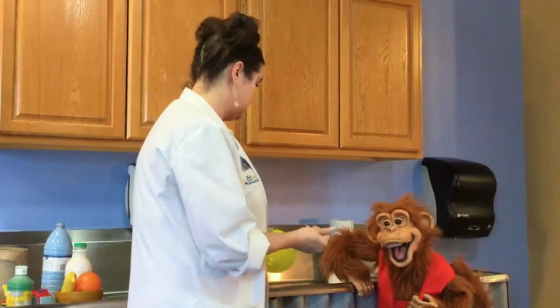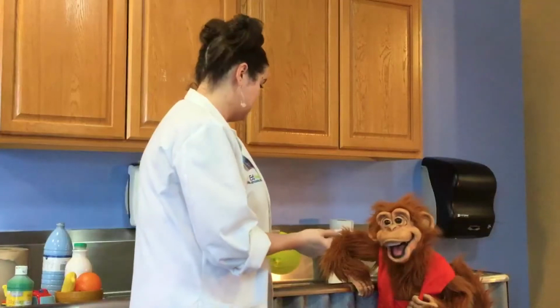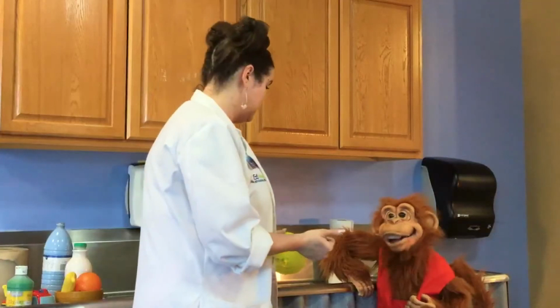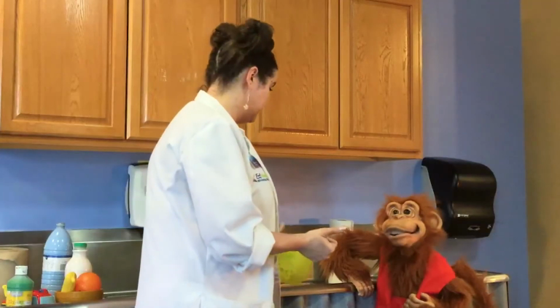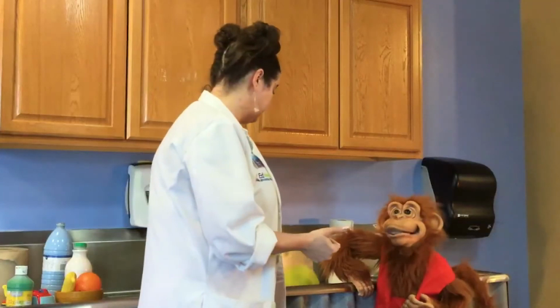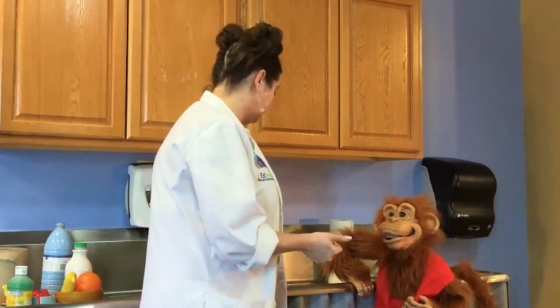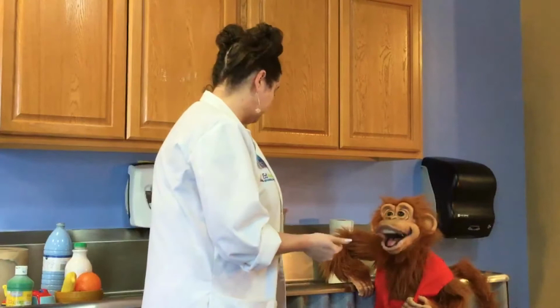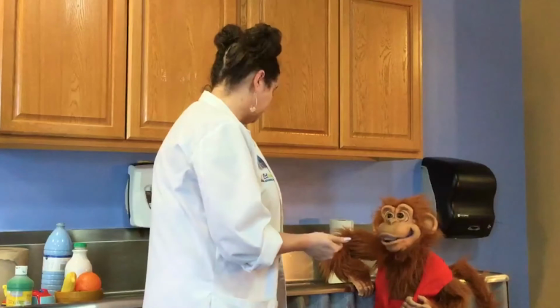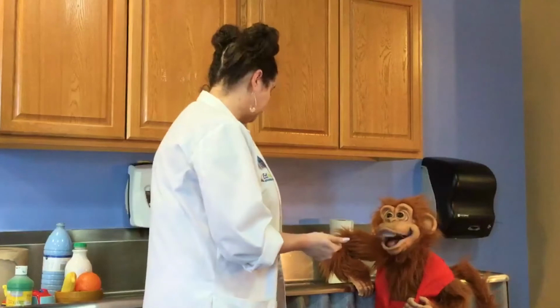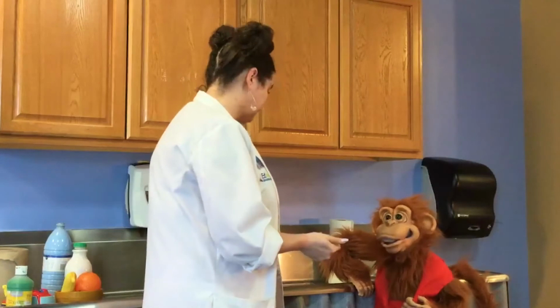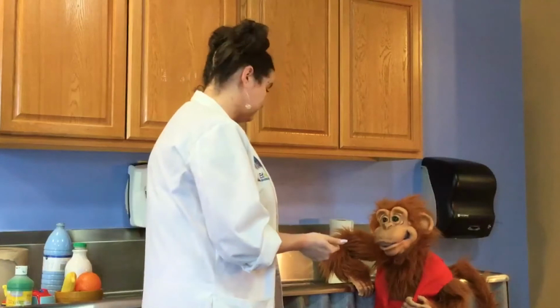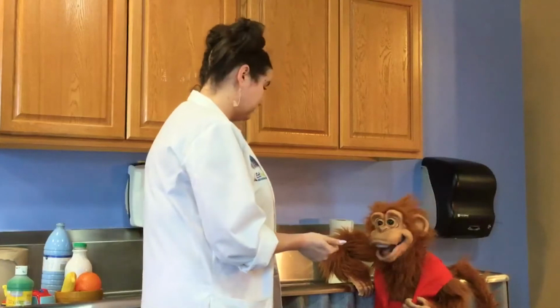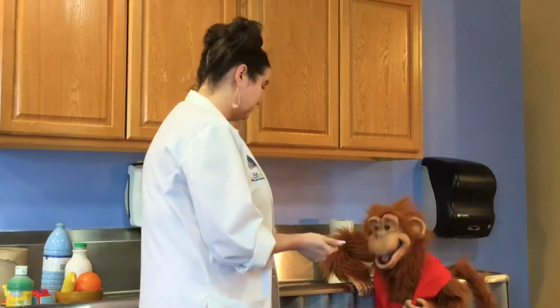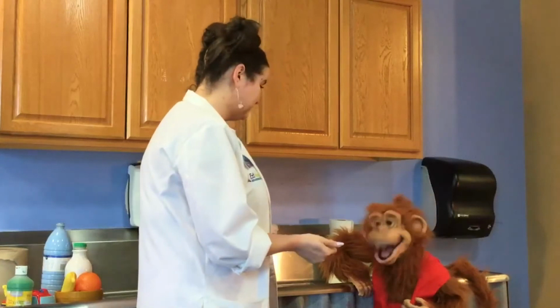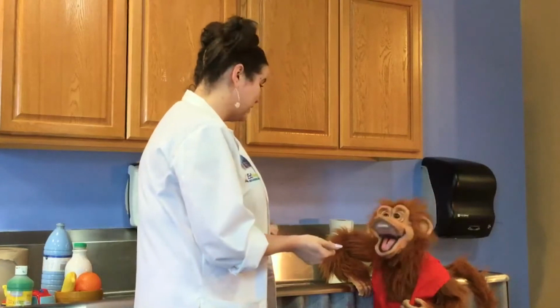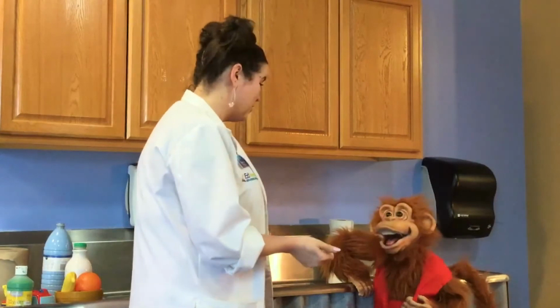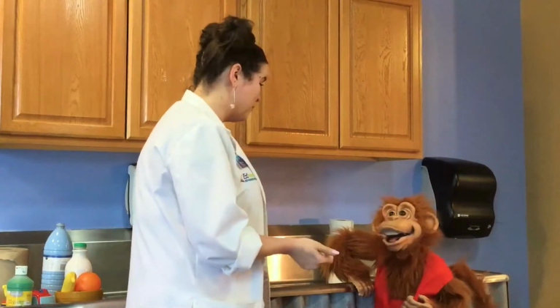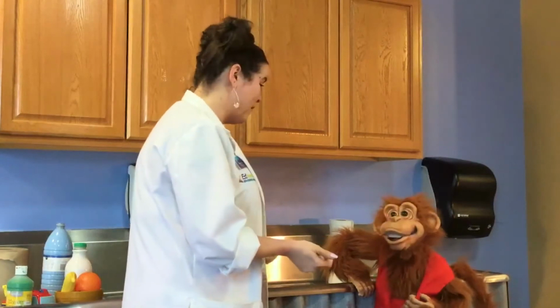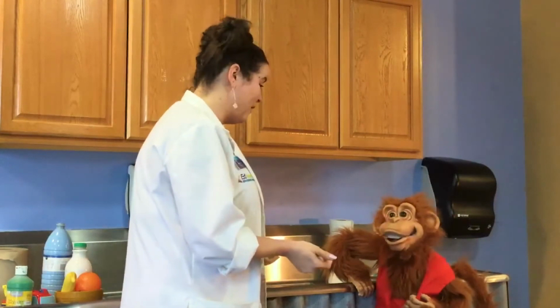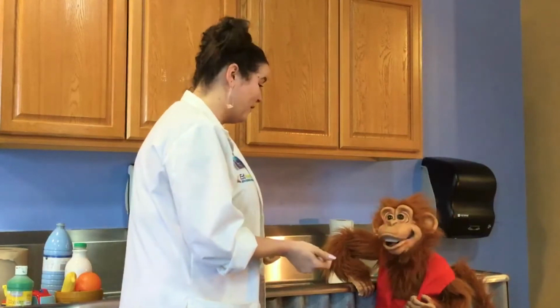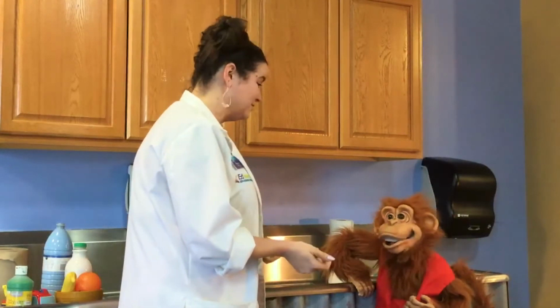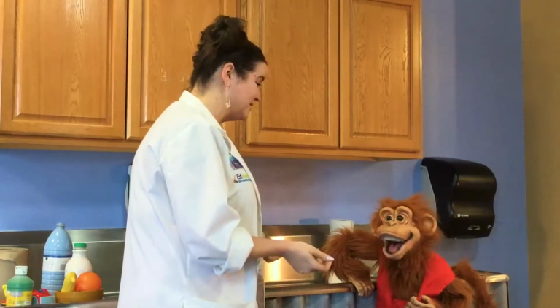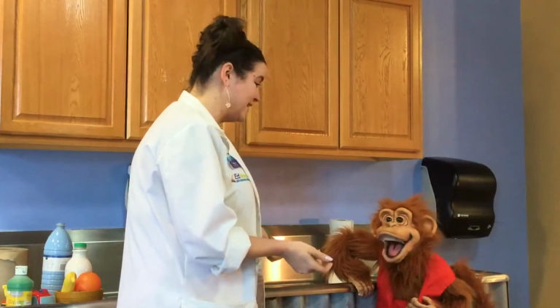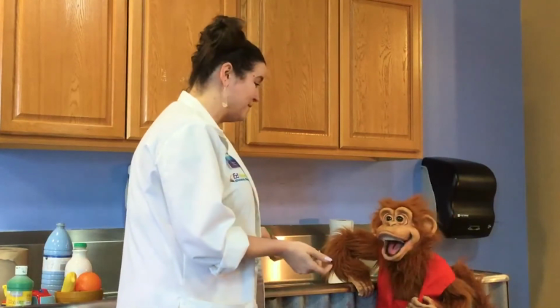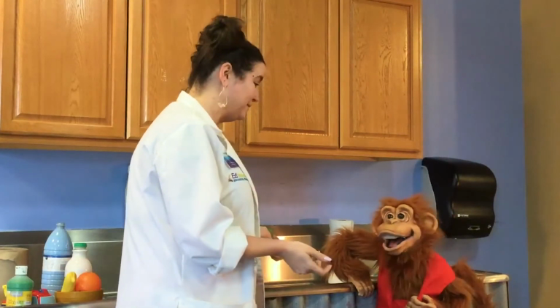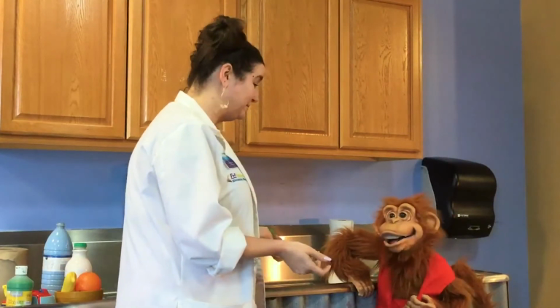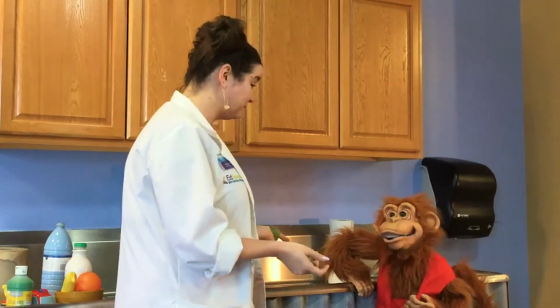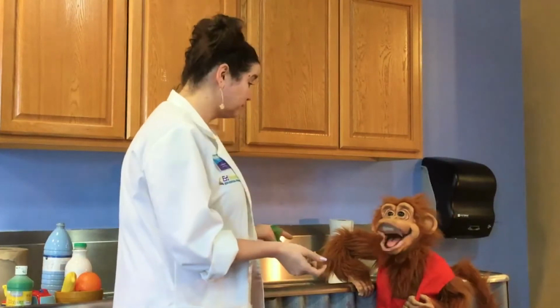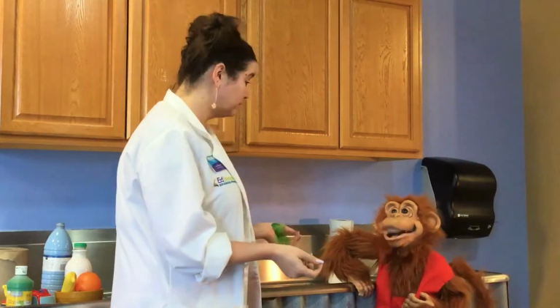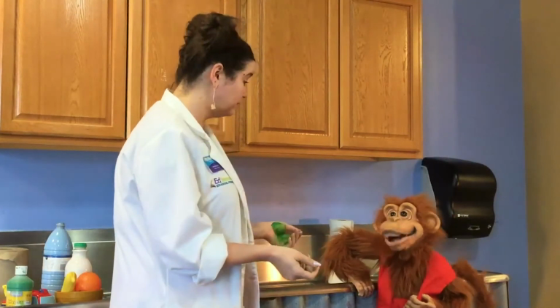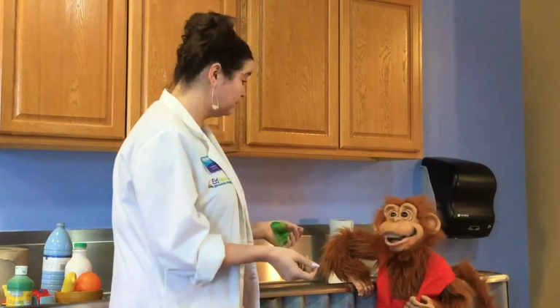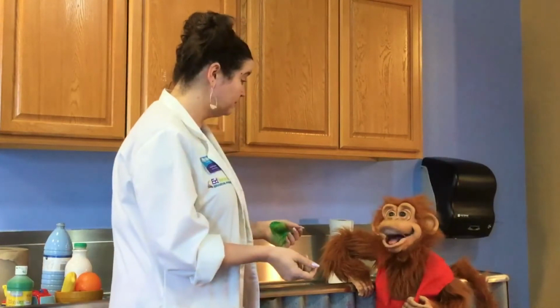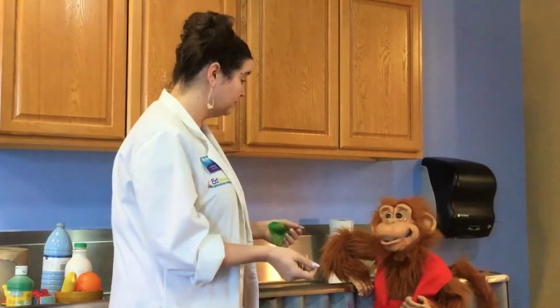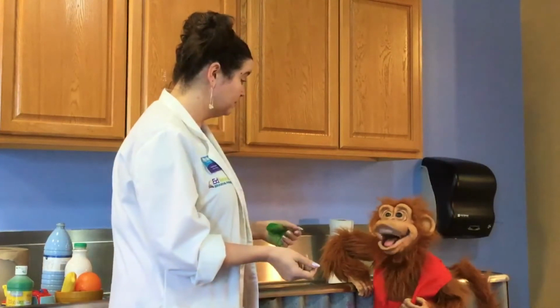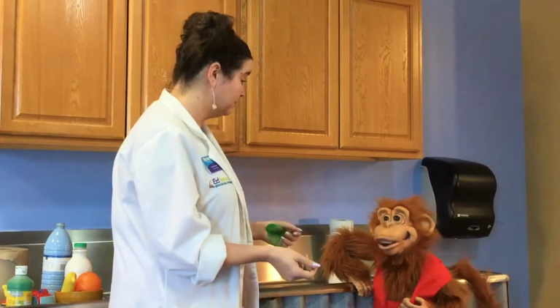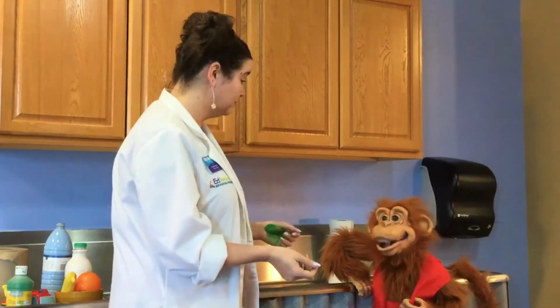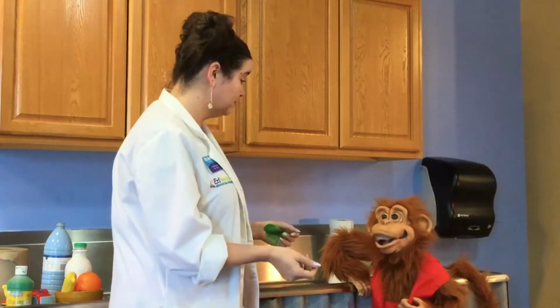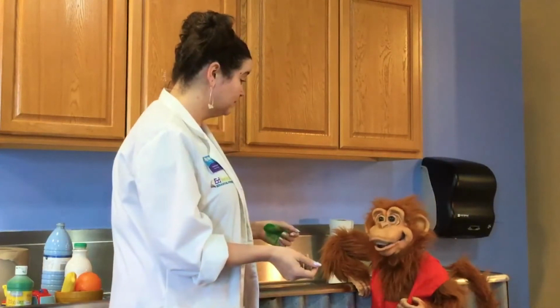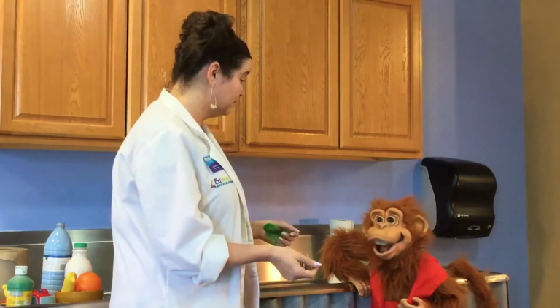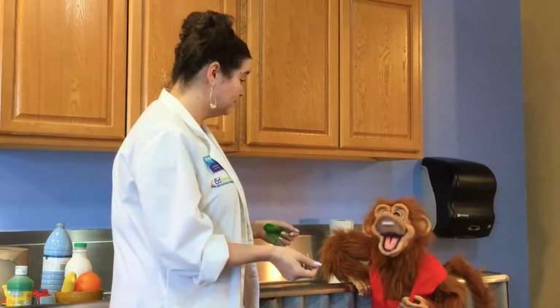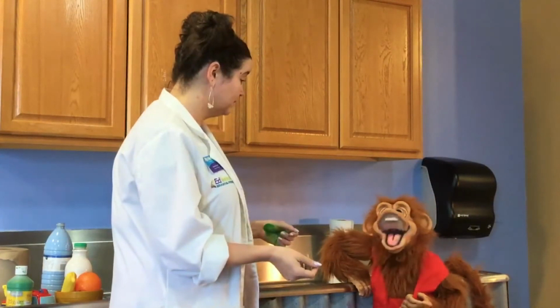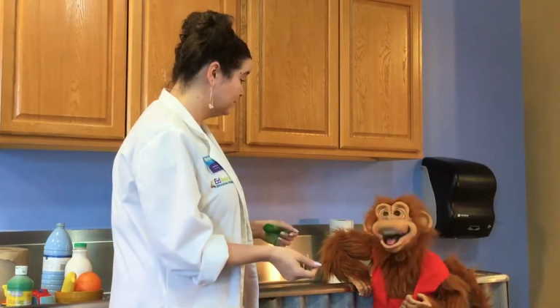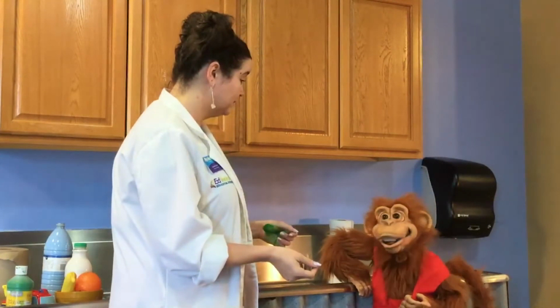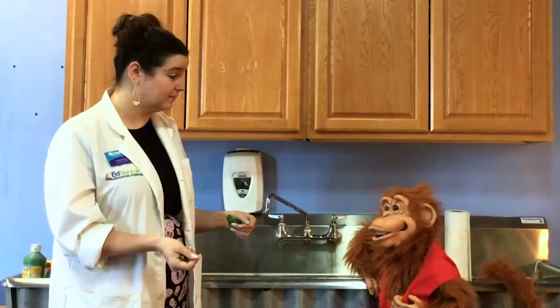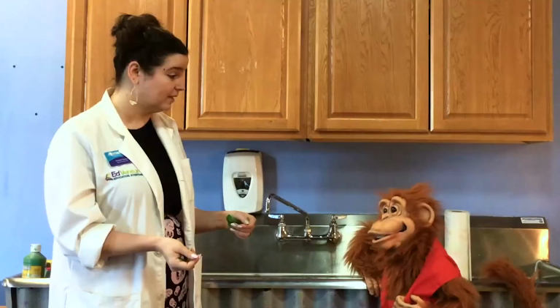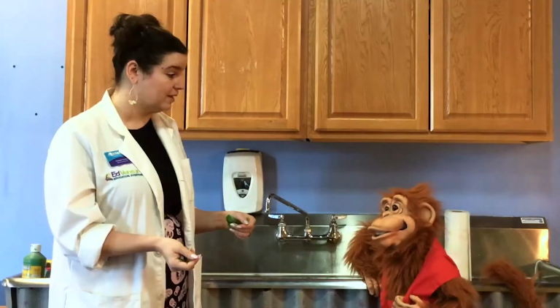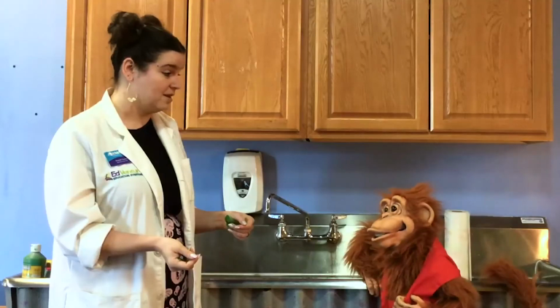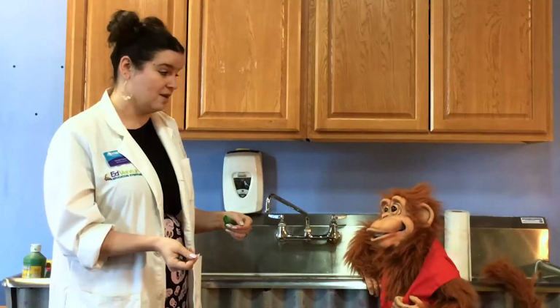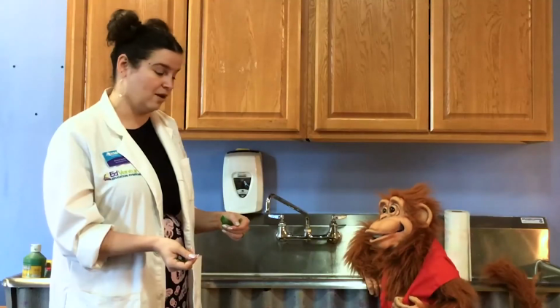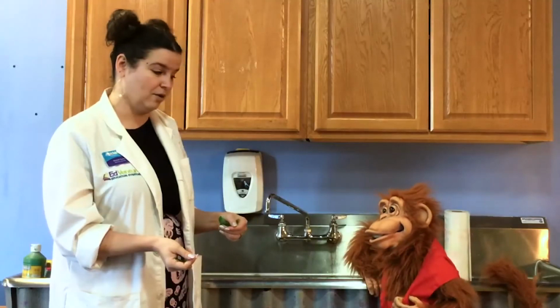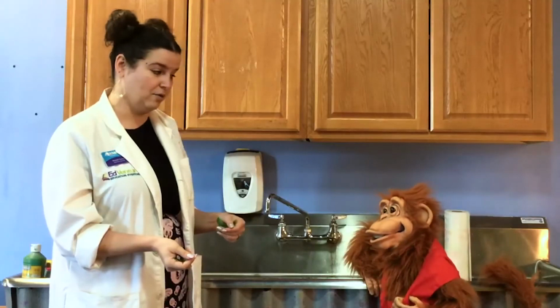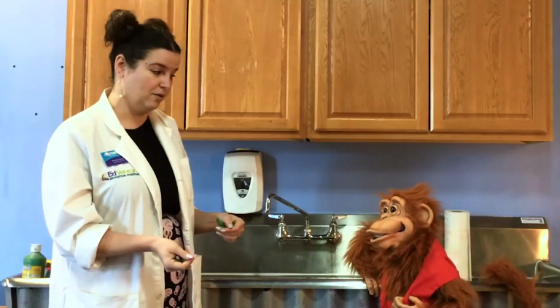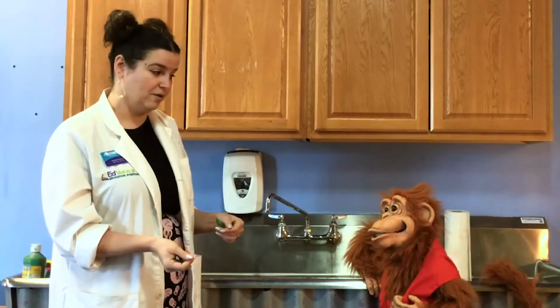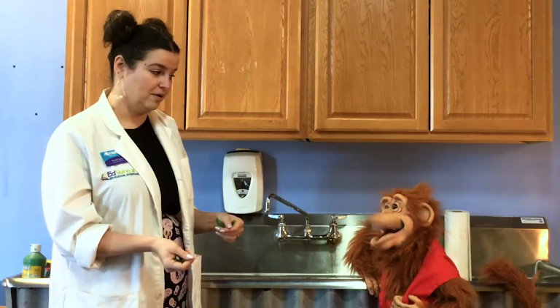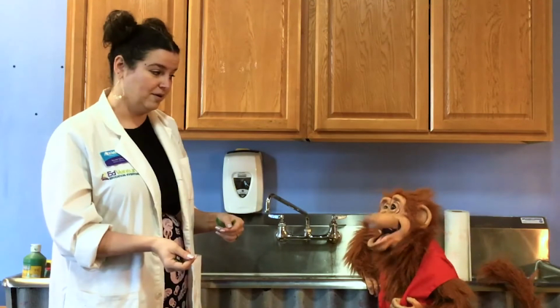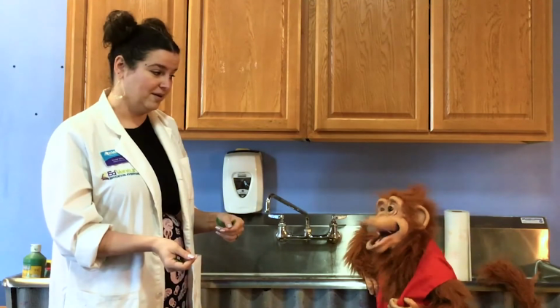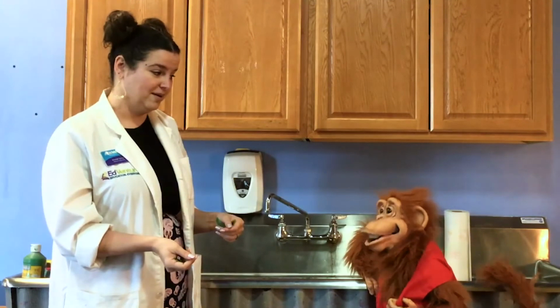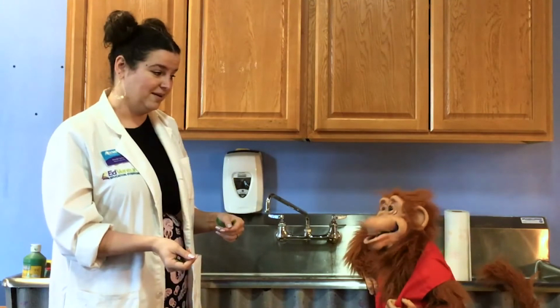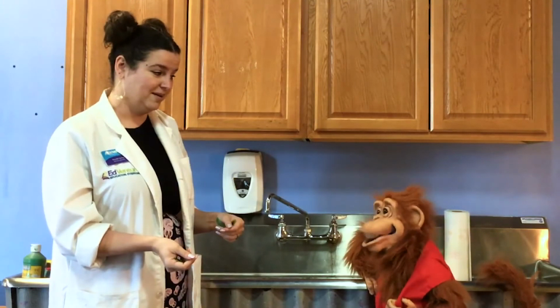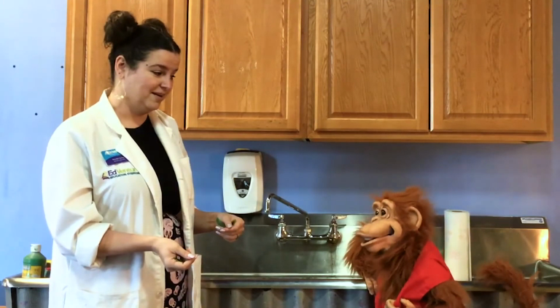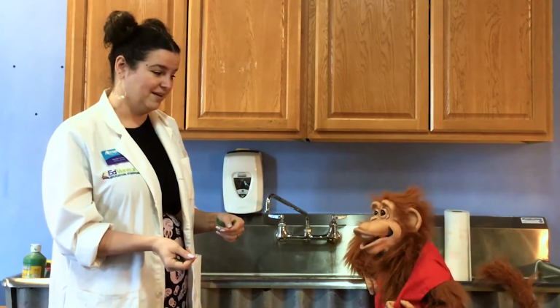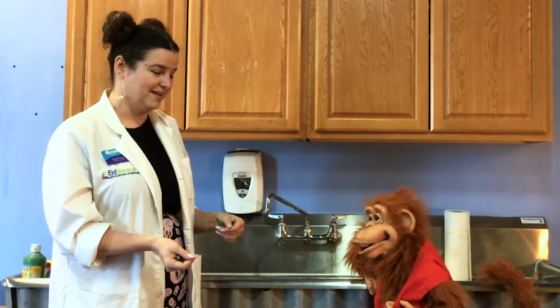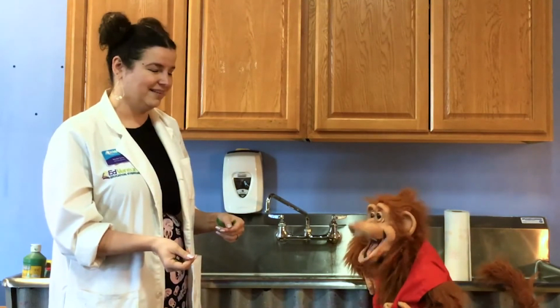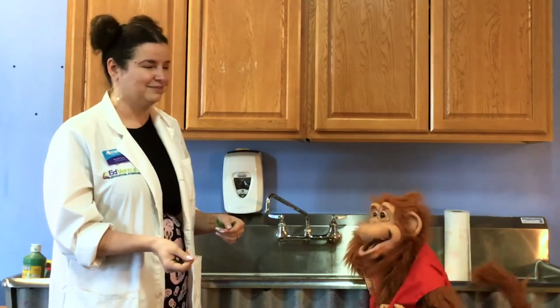Thank you, Ms. Kendall. You're welcome. Hey, do you know how to make a tissue dance? No. Put a little boogie in it!